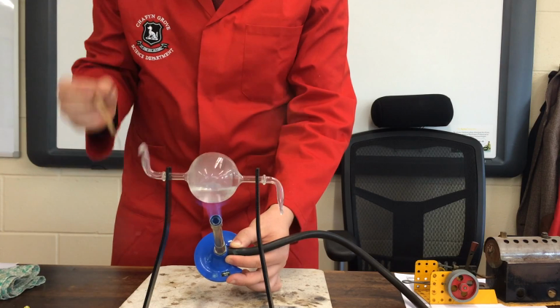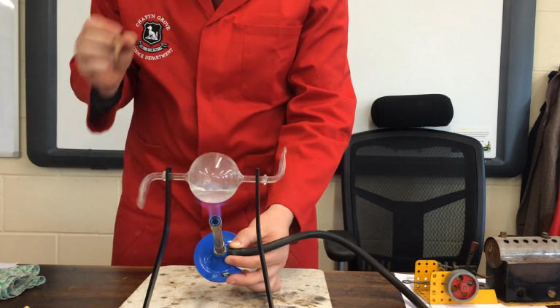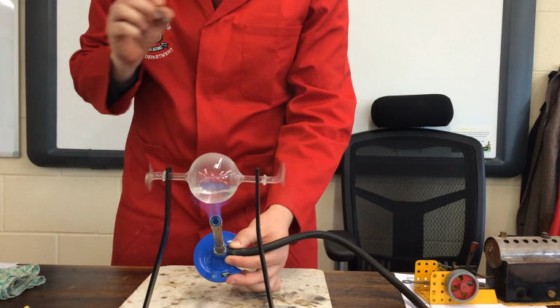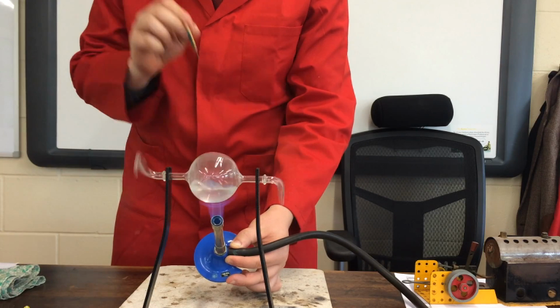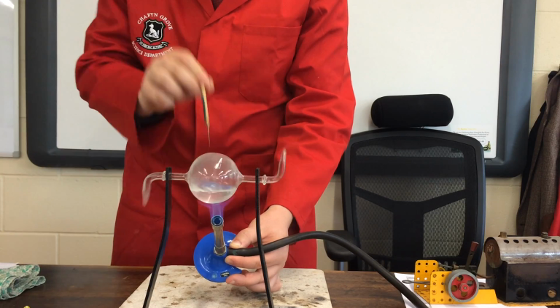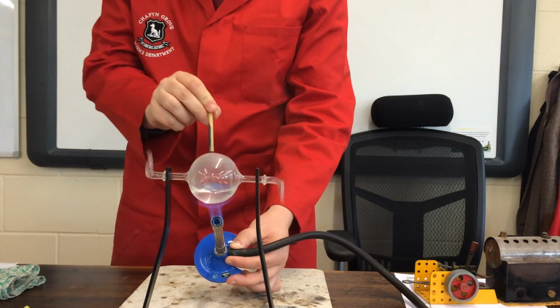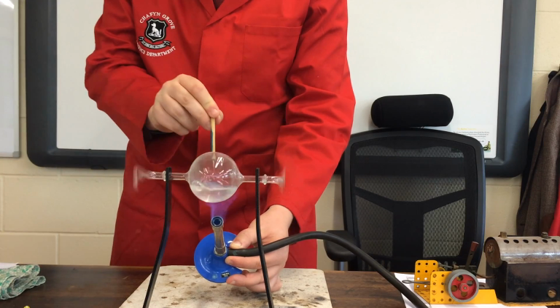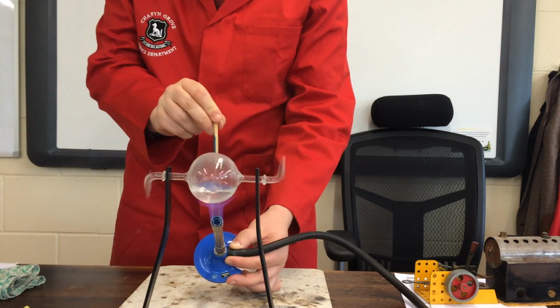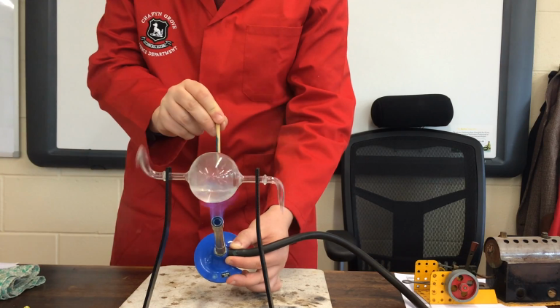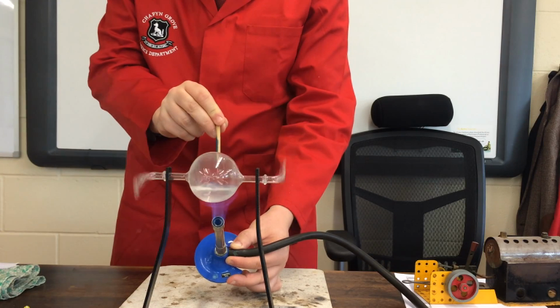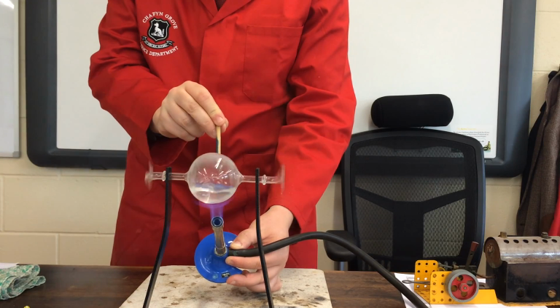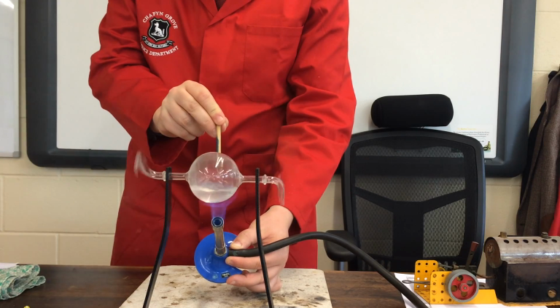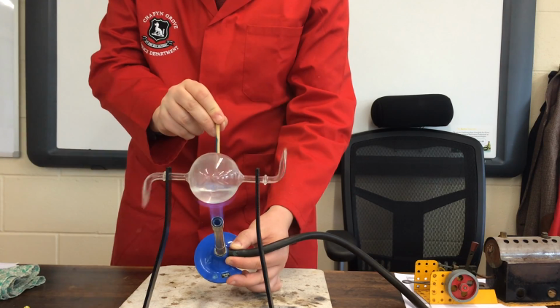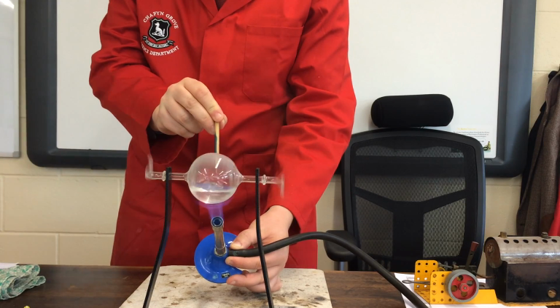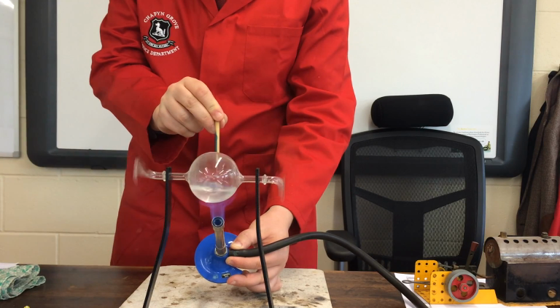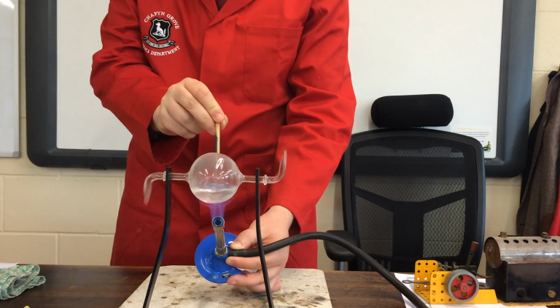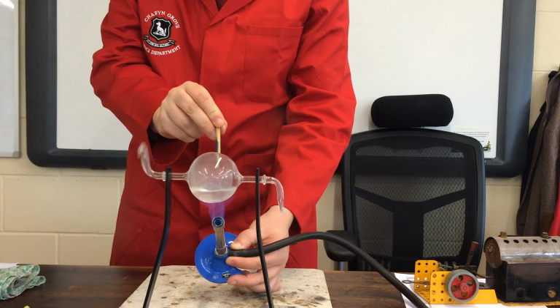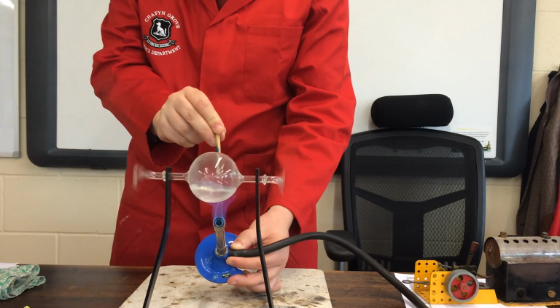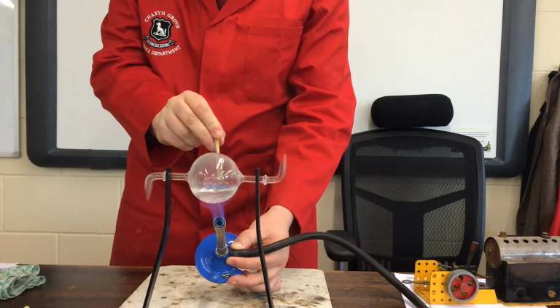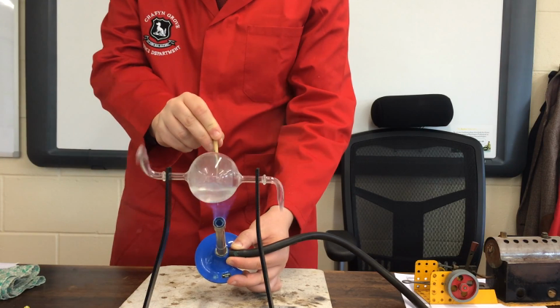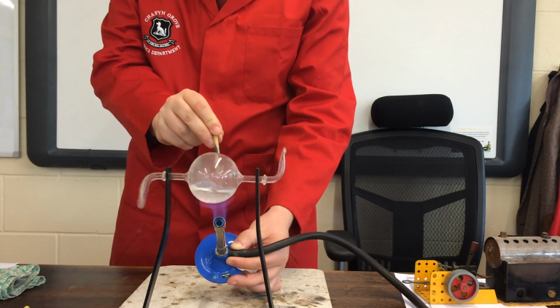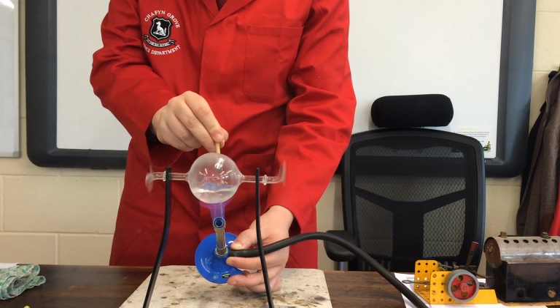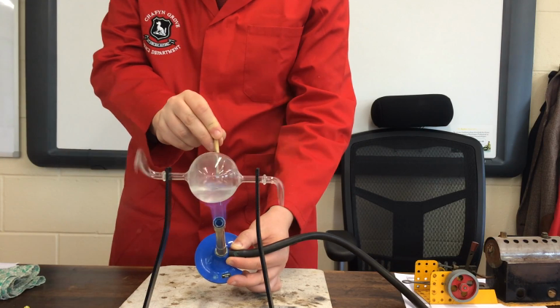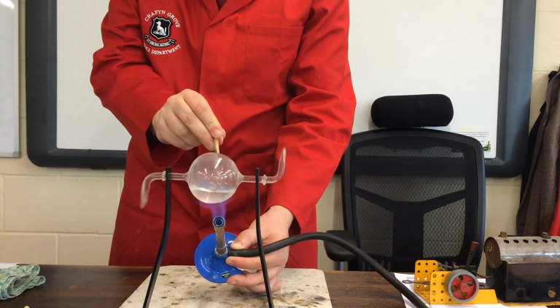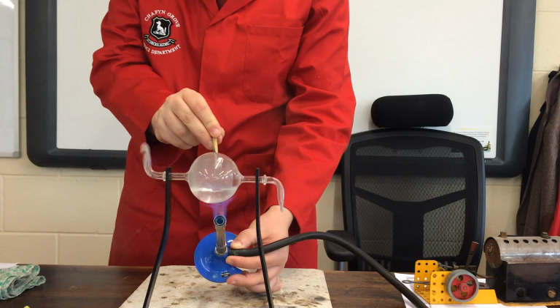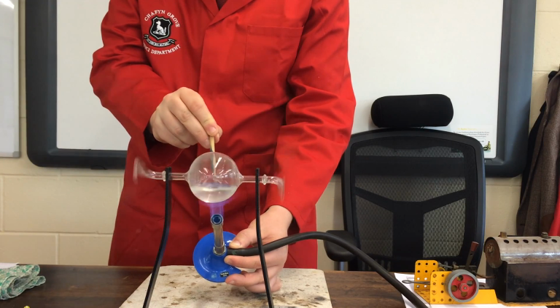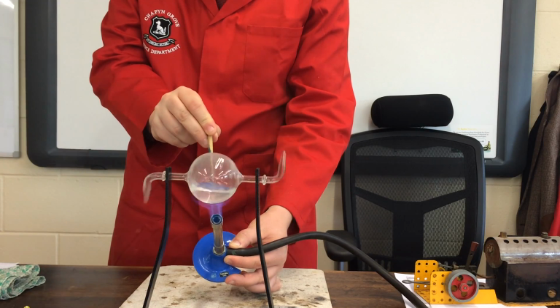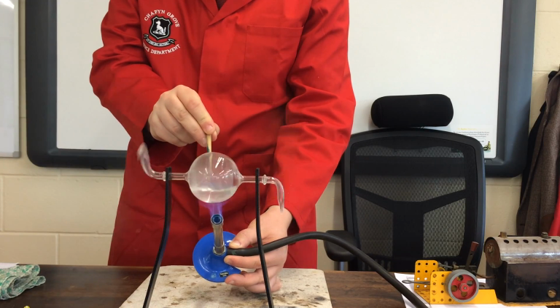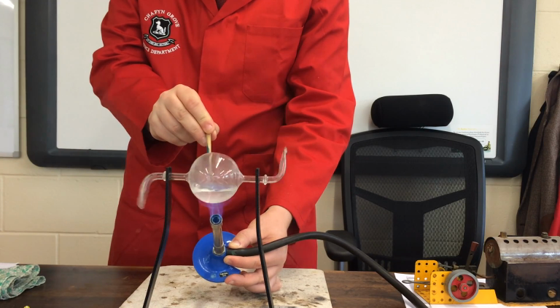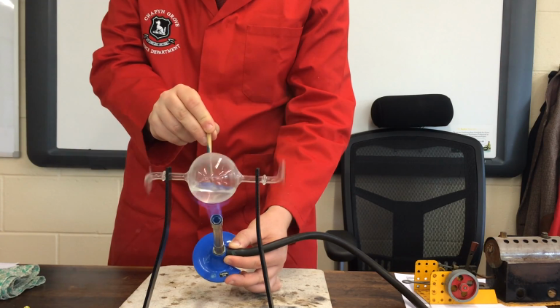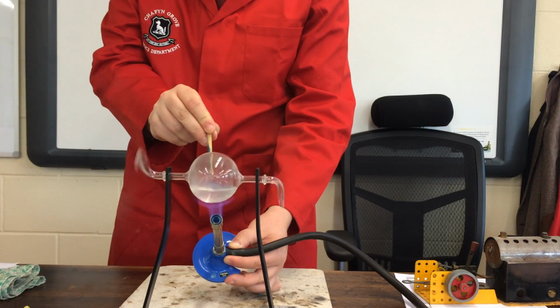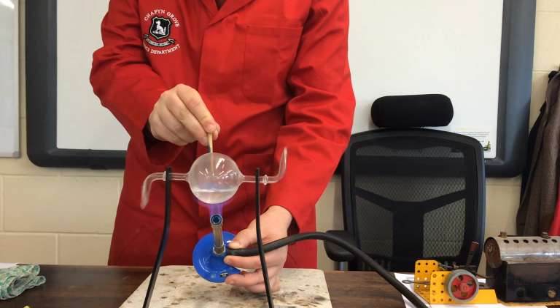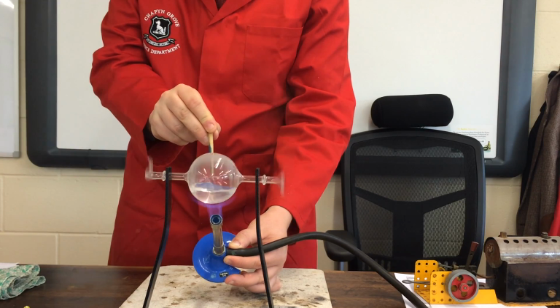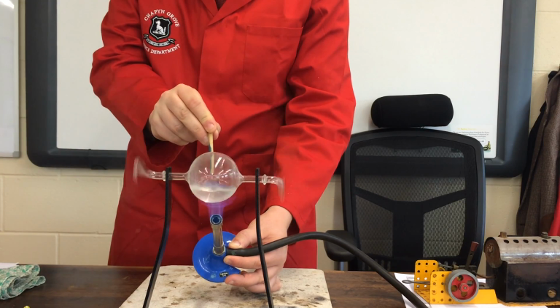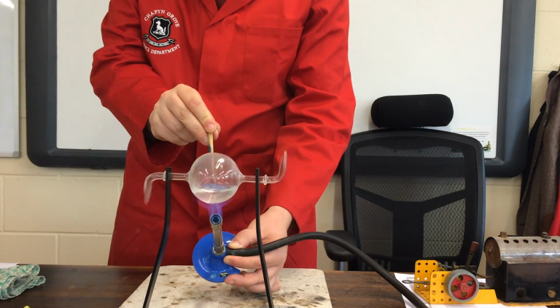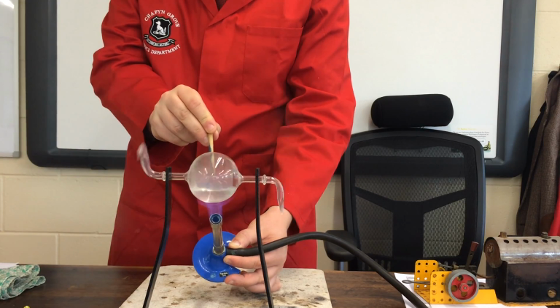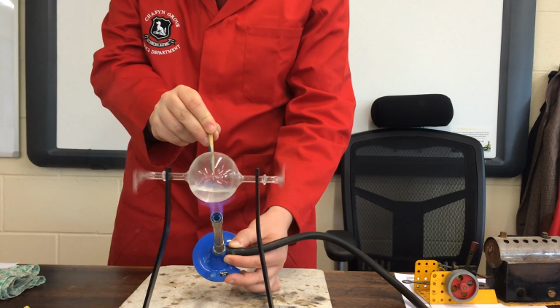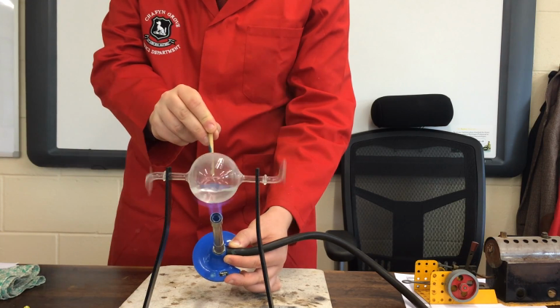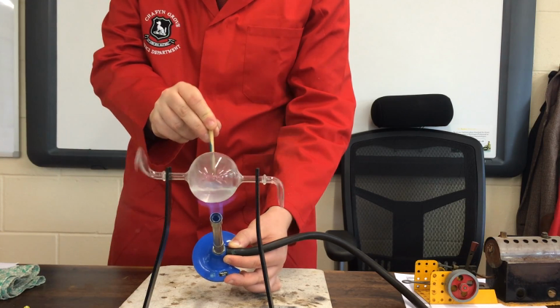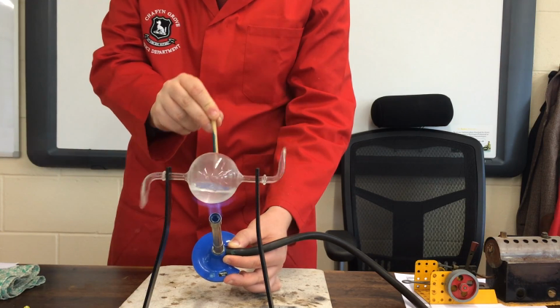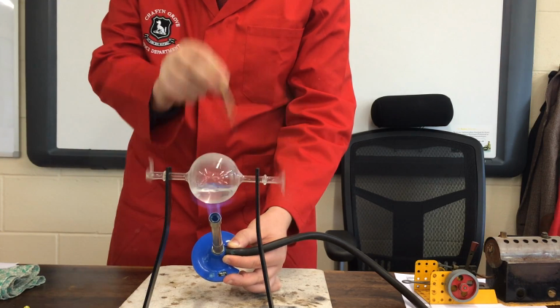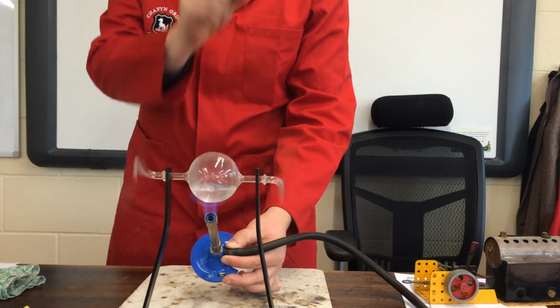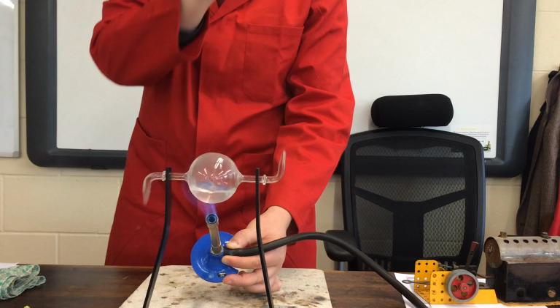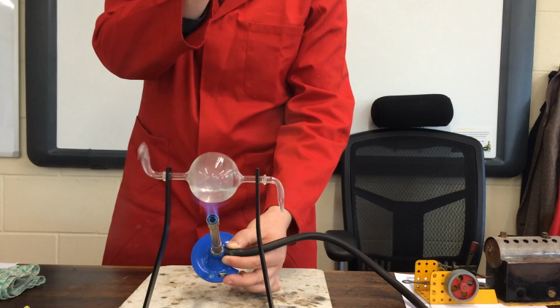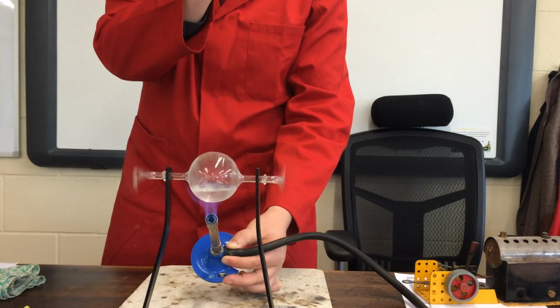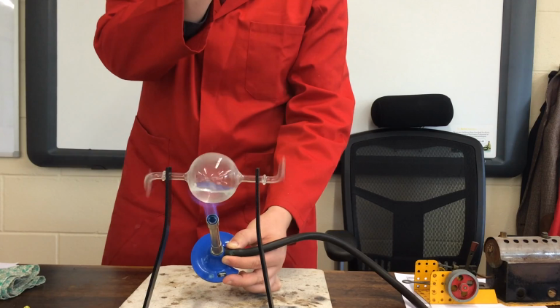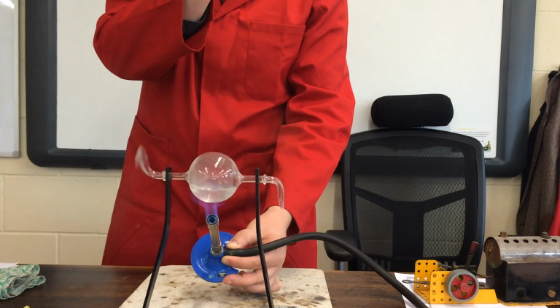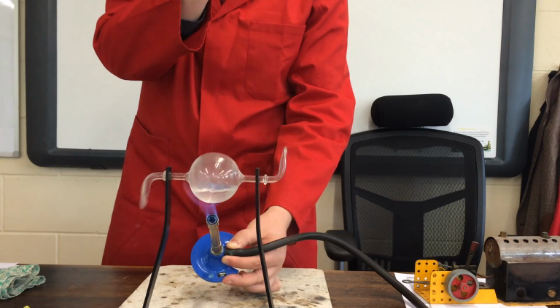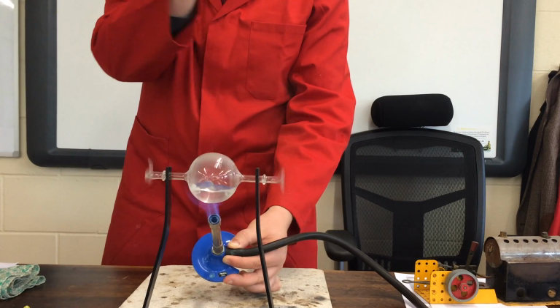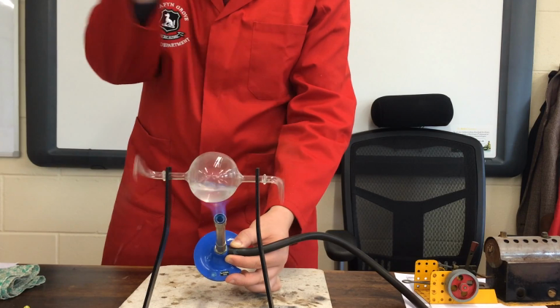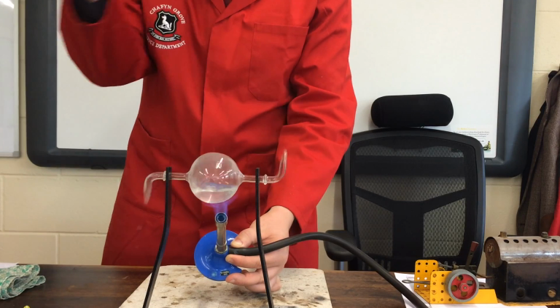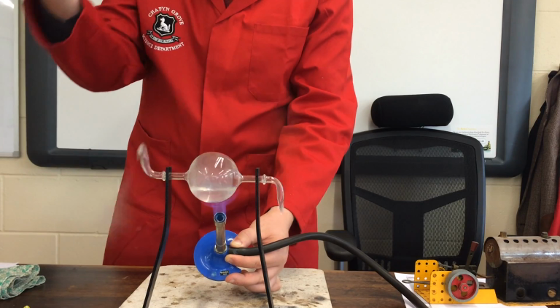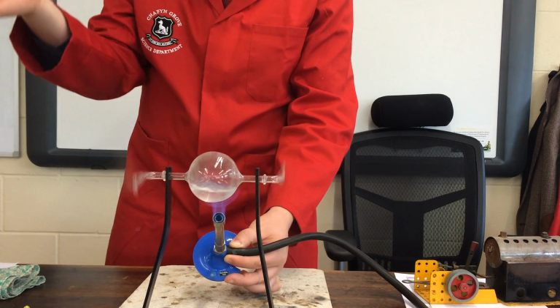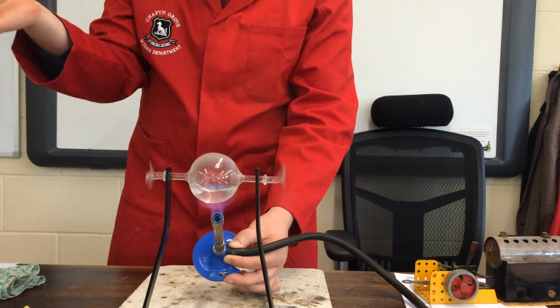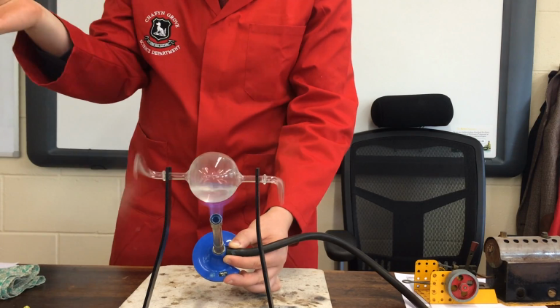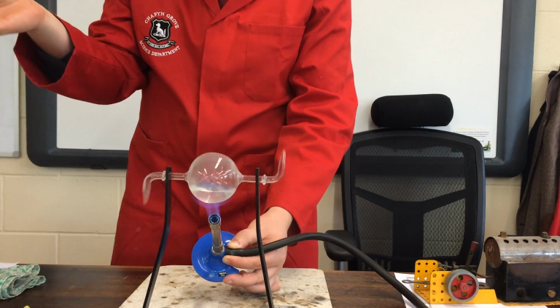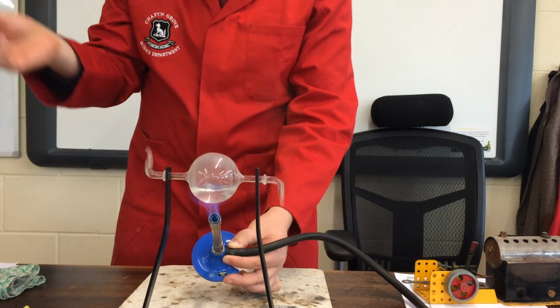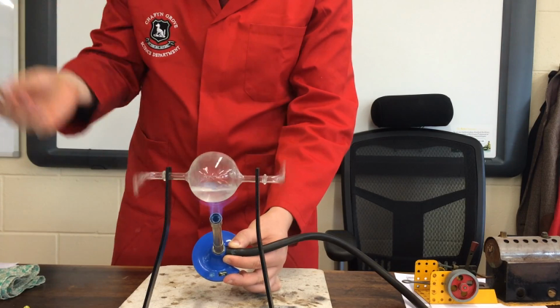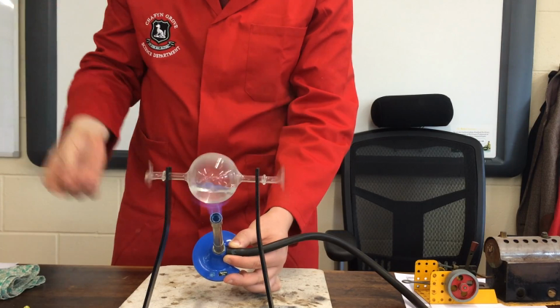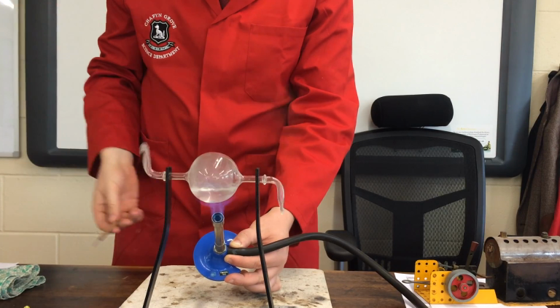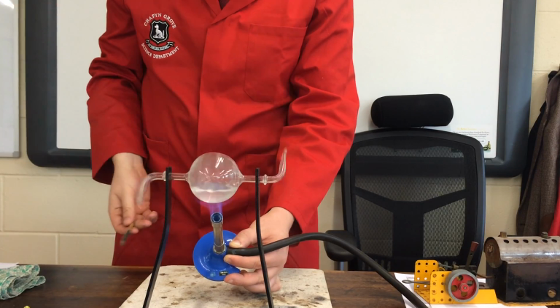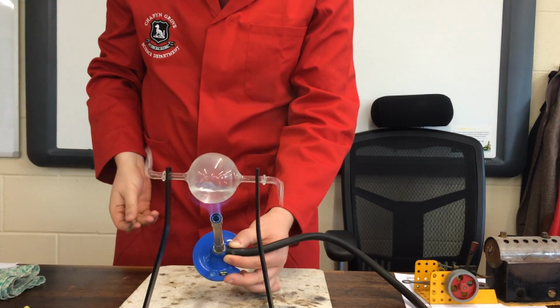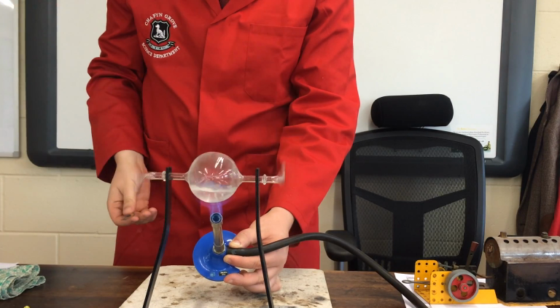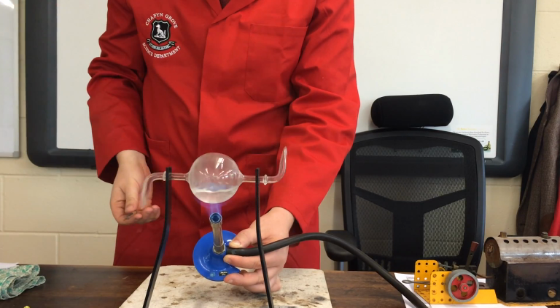Just before it starts on the fire, what form of energy is in the gas in there? Chemical energy. Perfect.